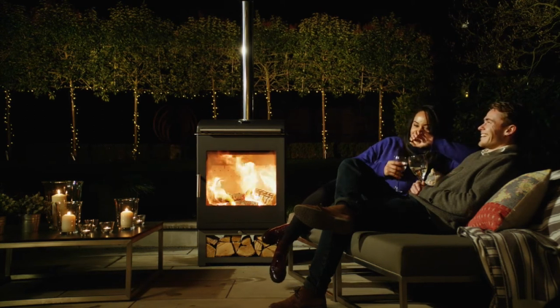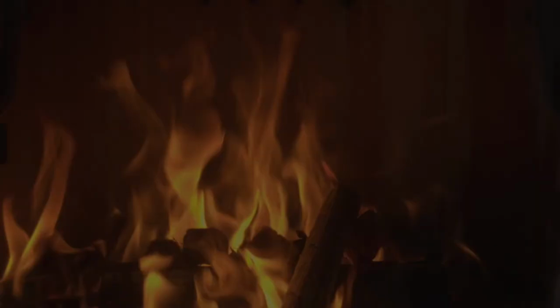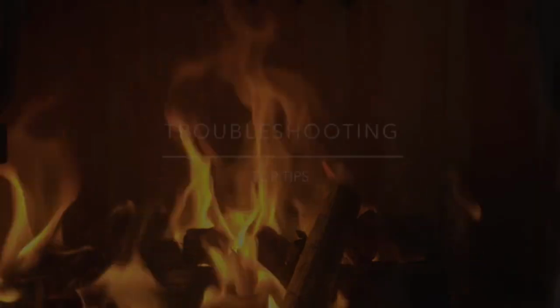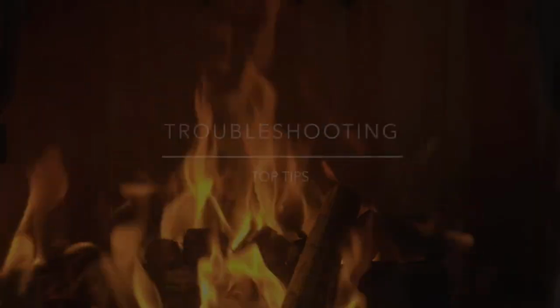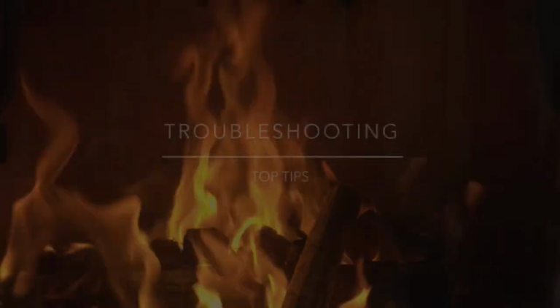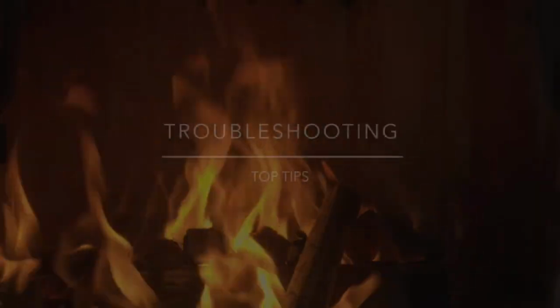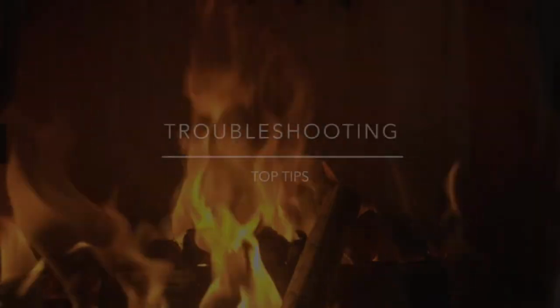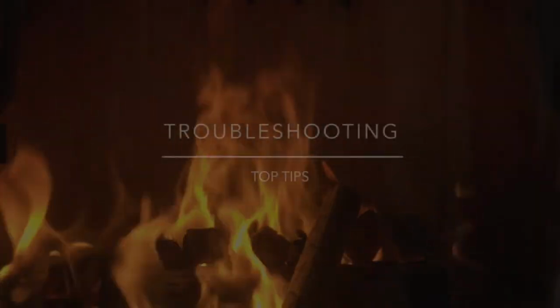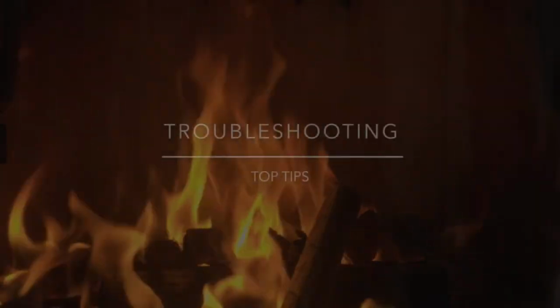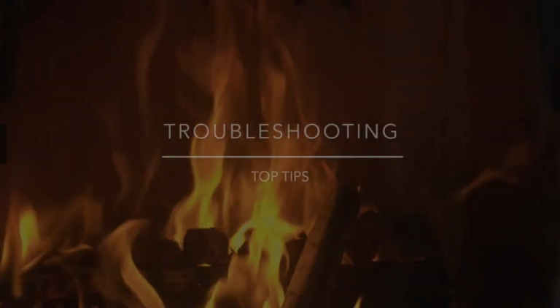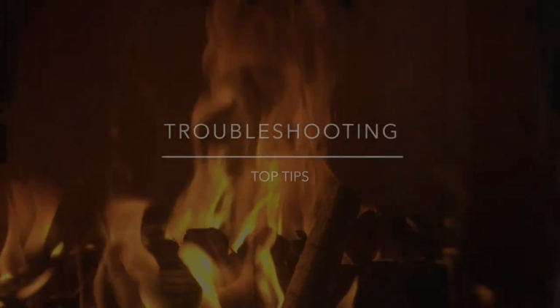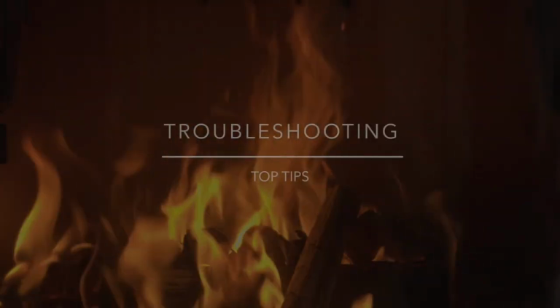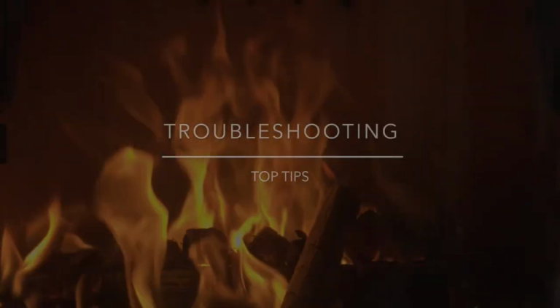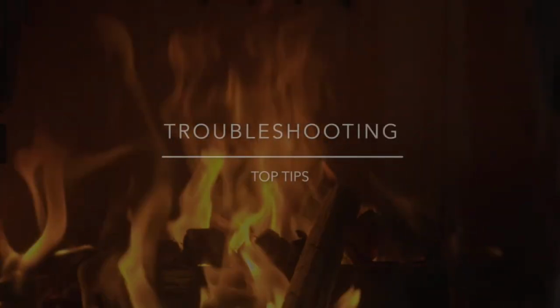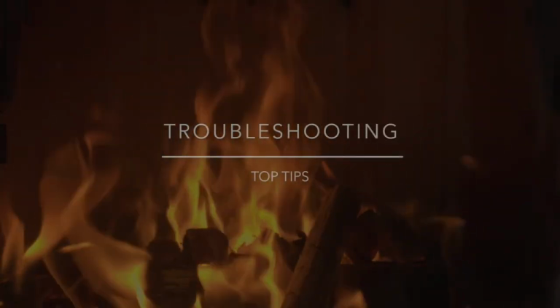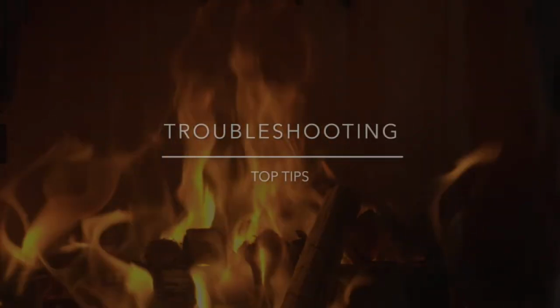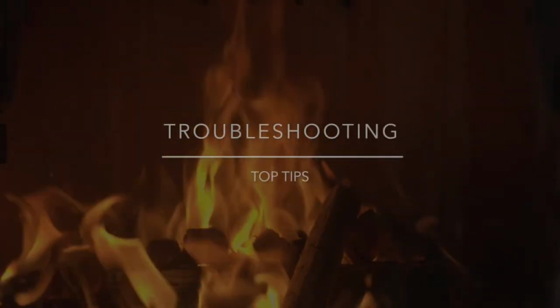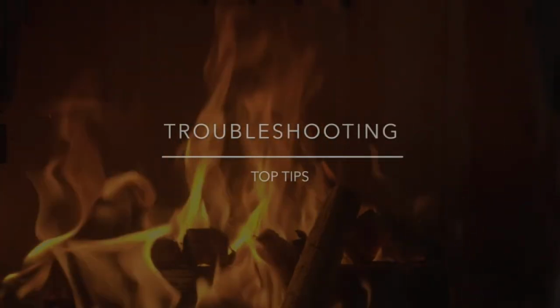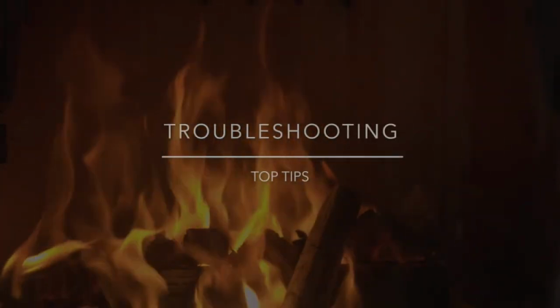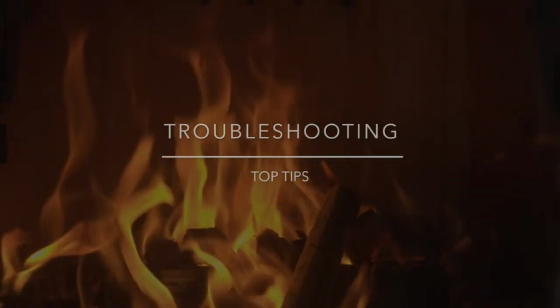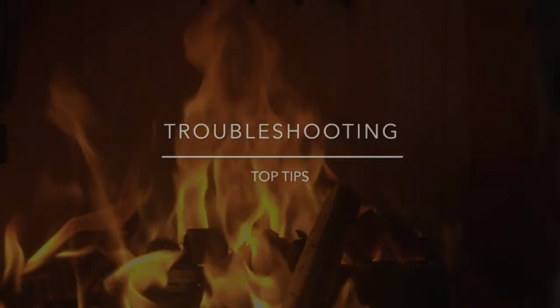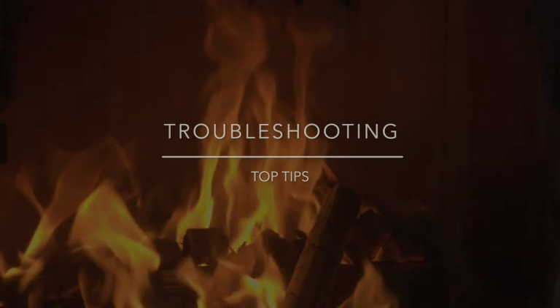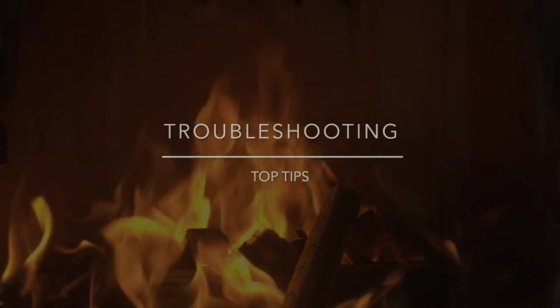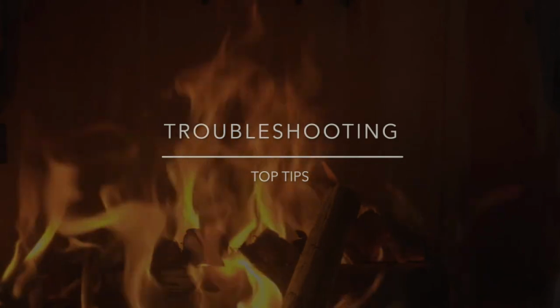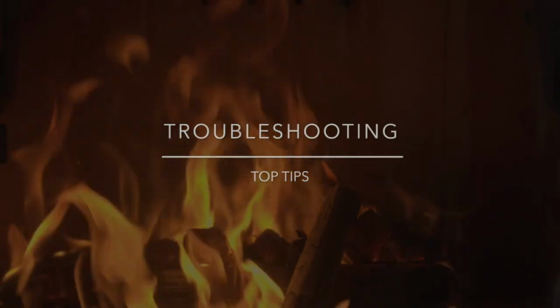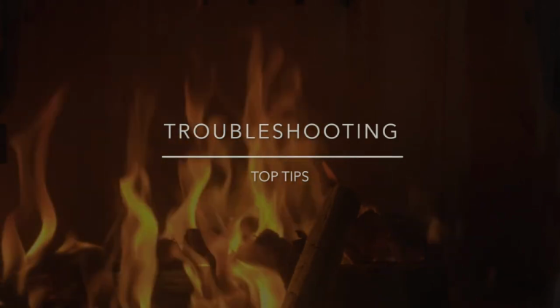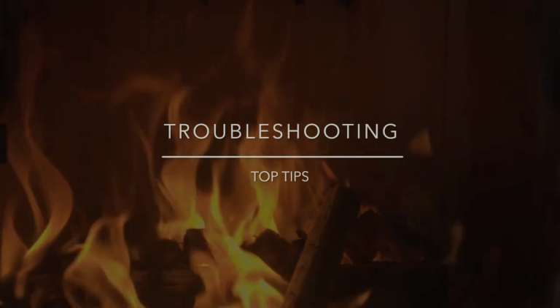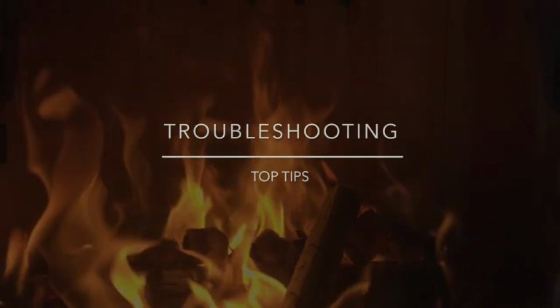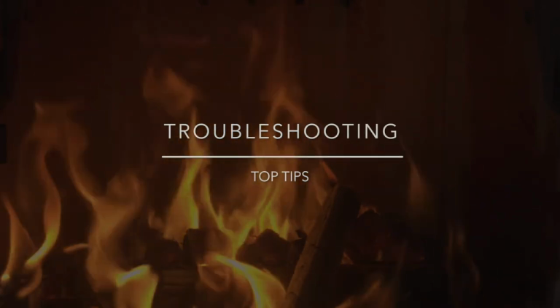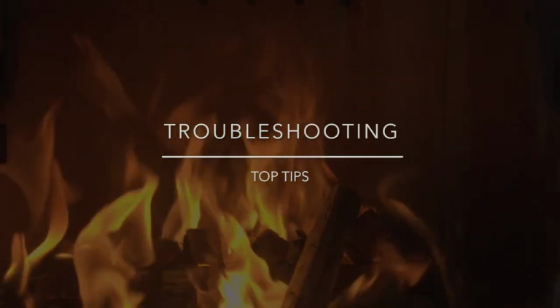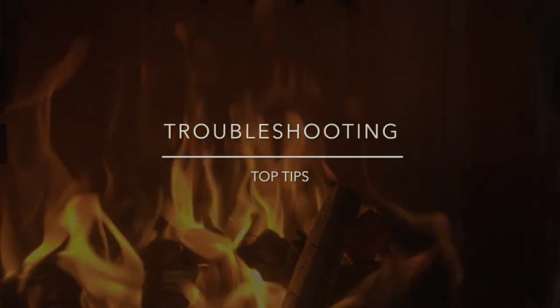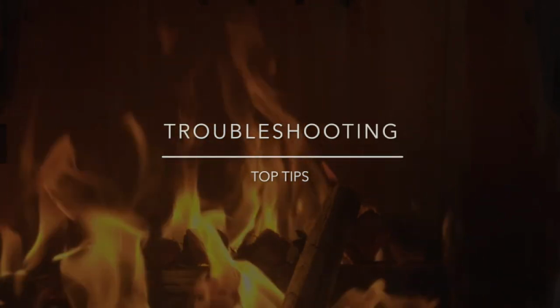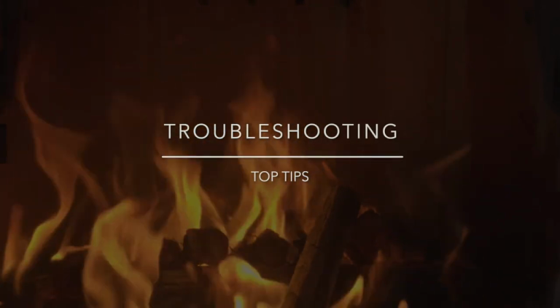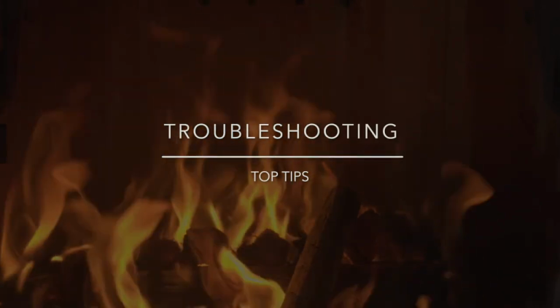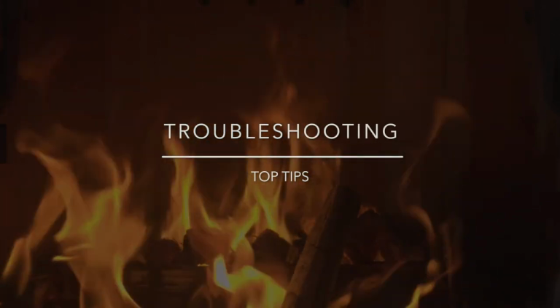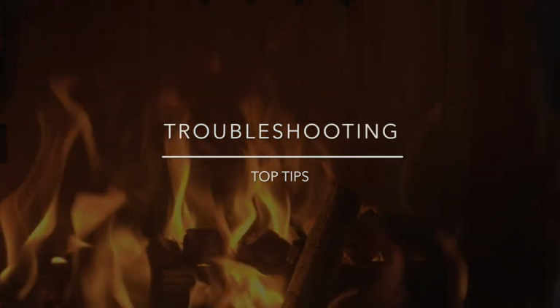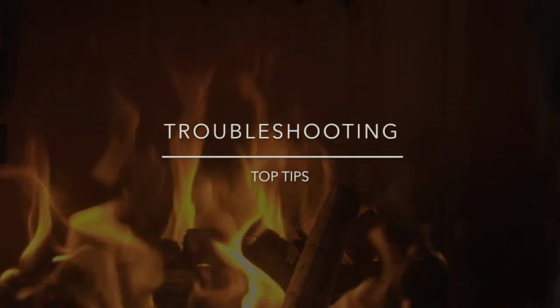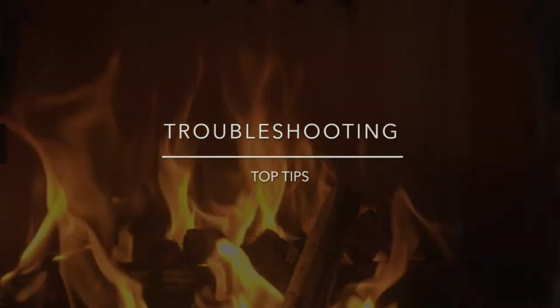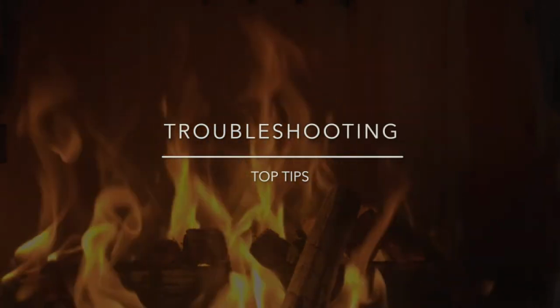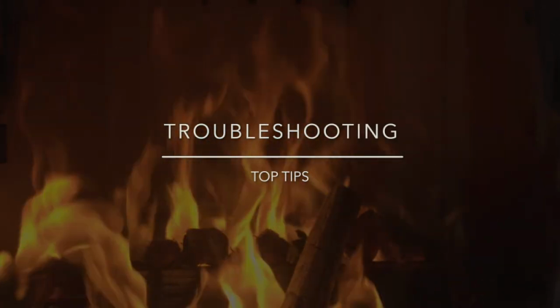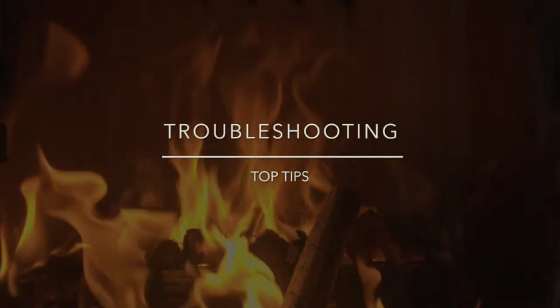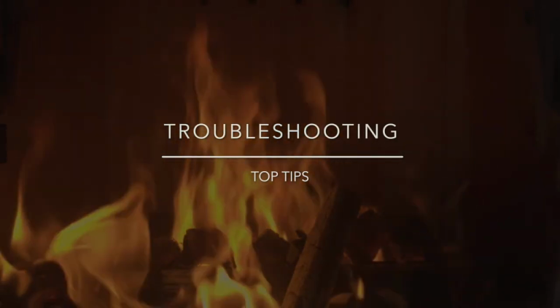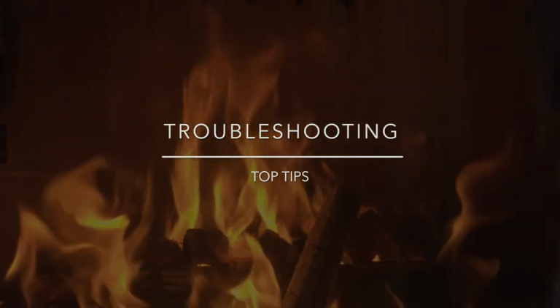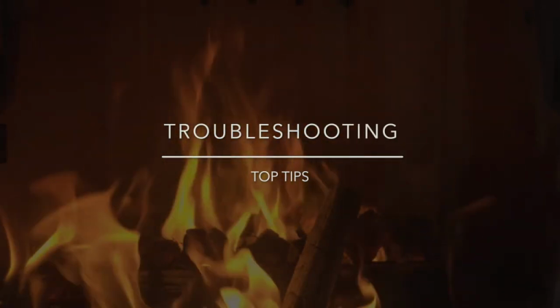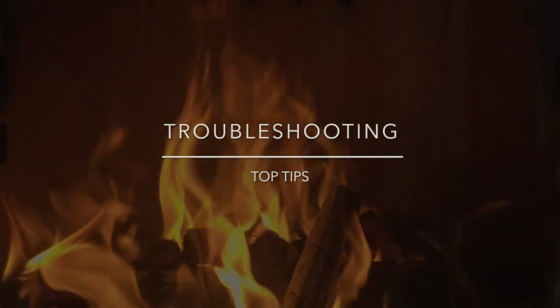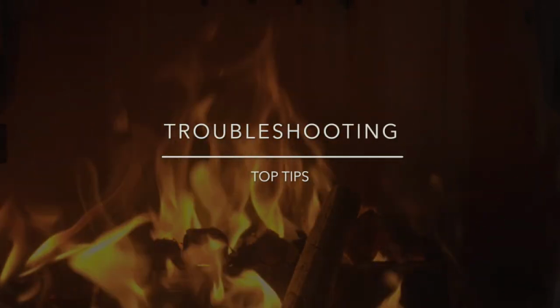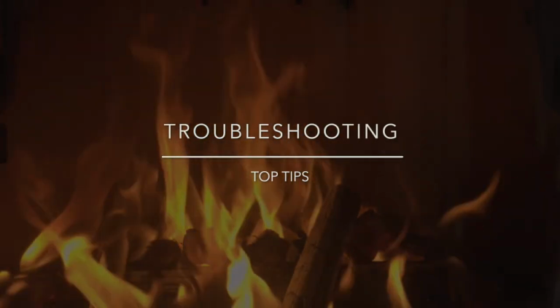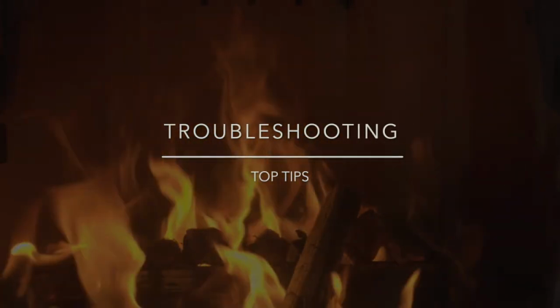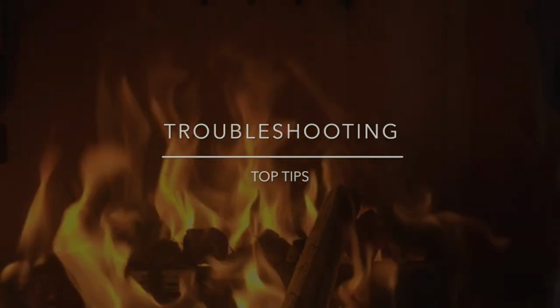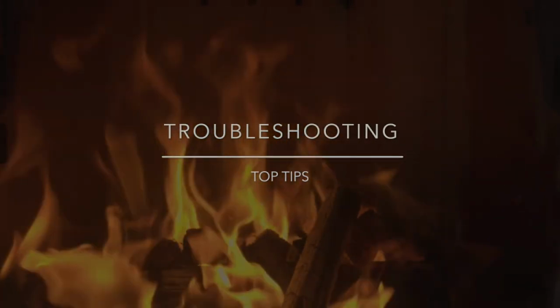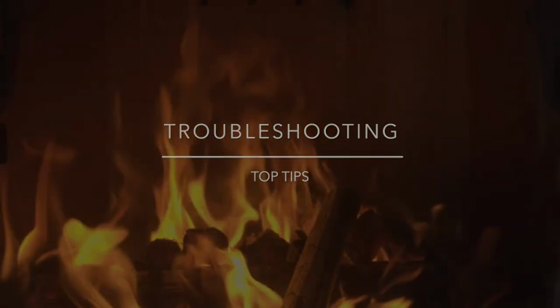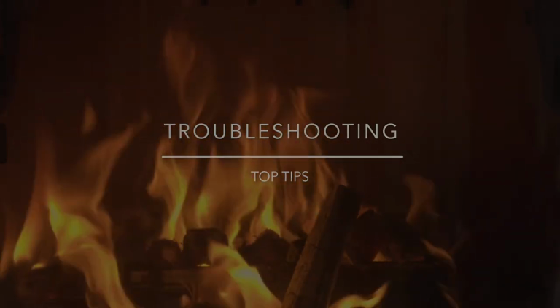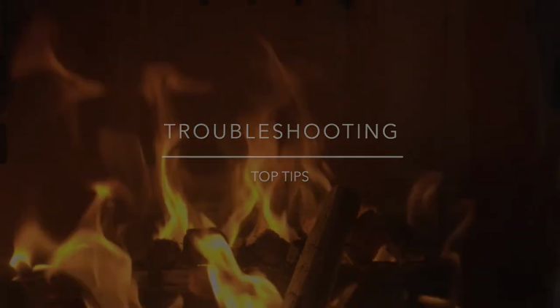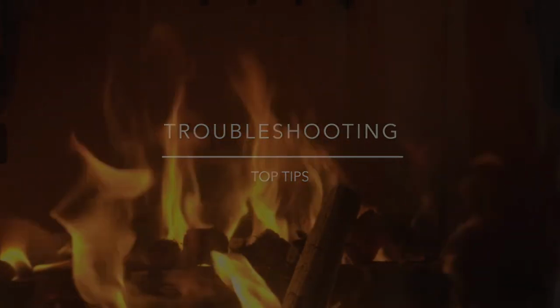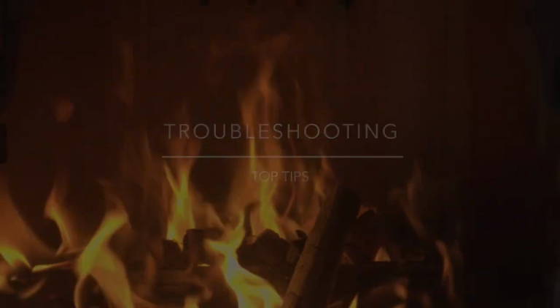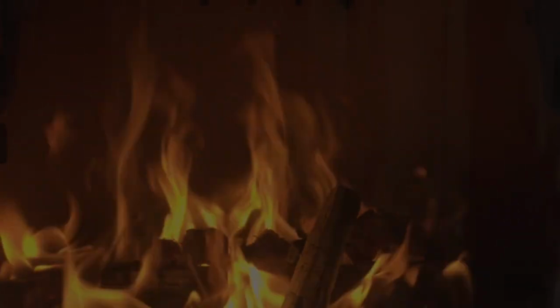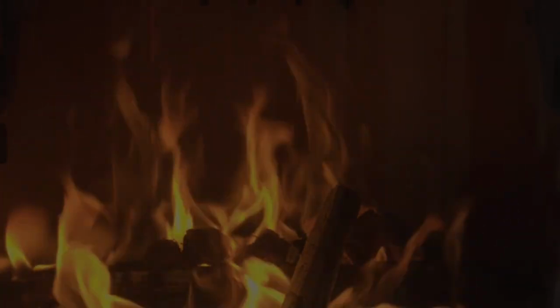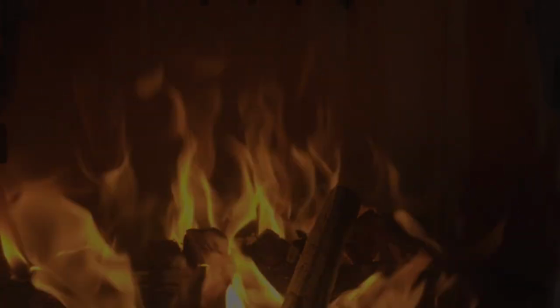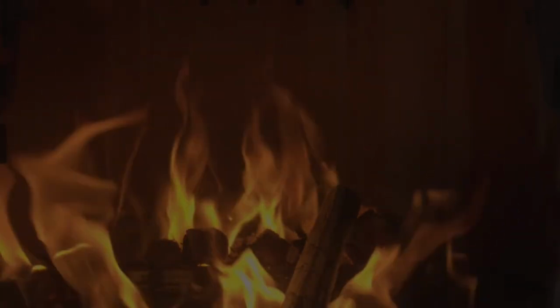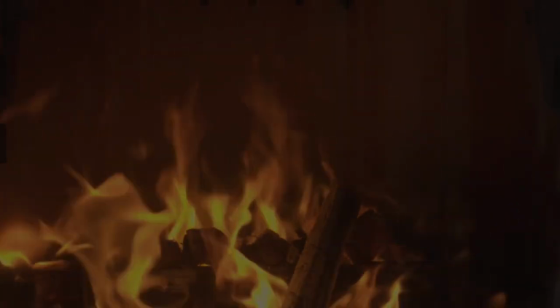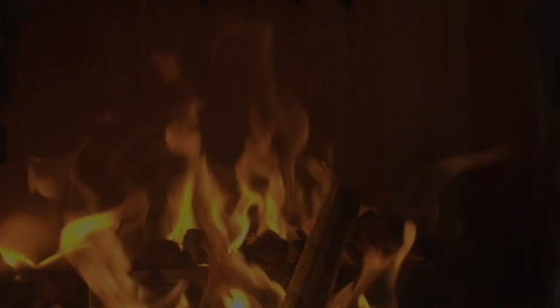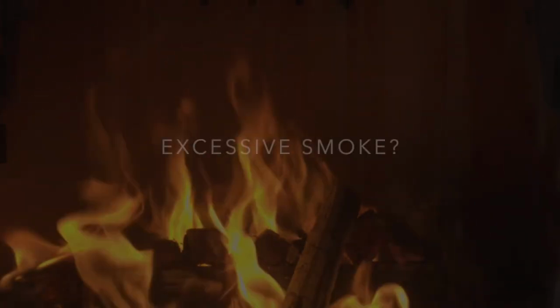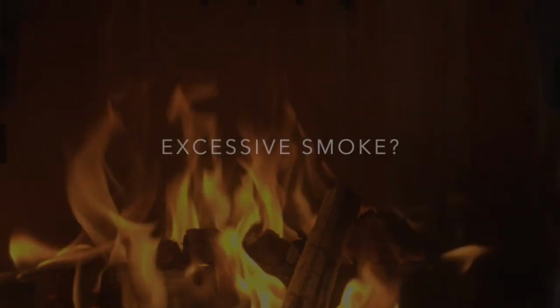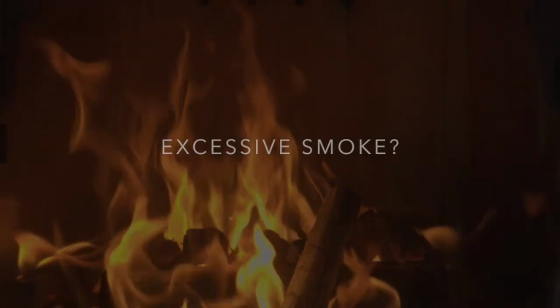Heat appliances are easy to use and maintain. However, here are some tips in the event you have any basic operating issues.